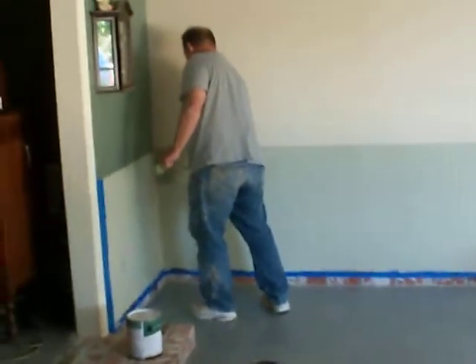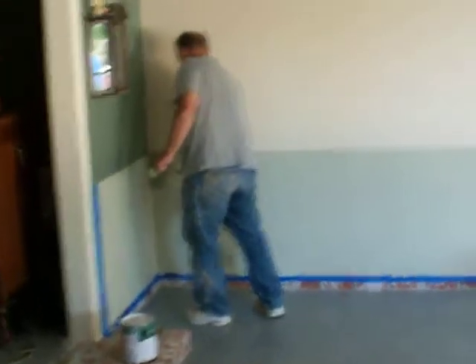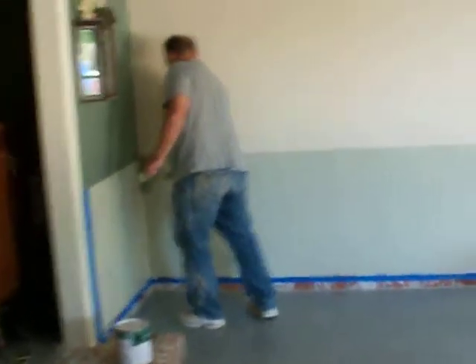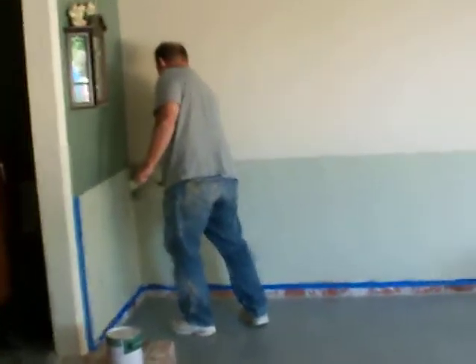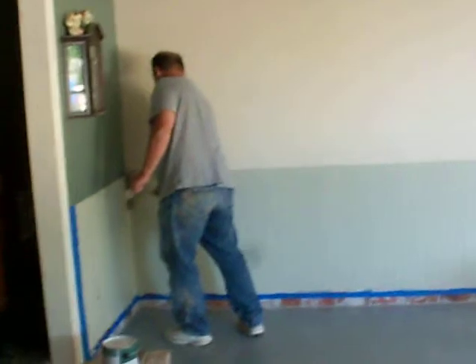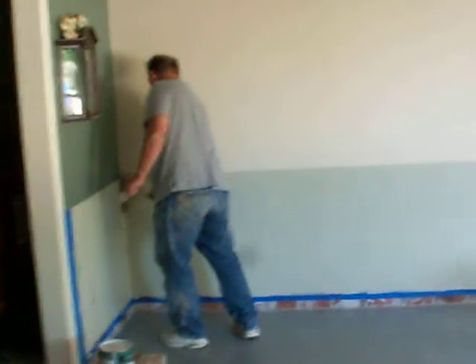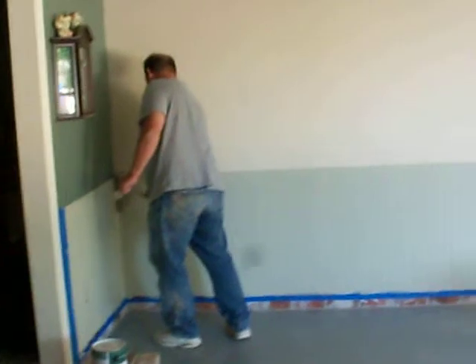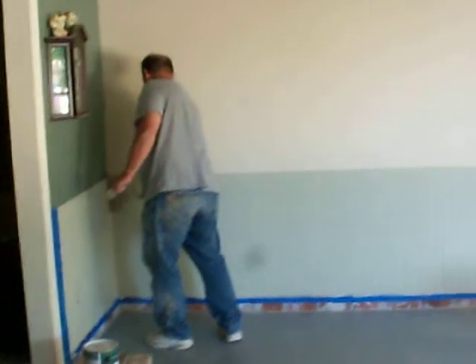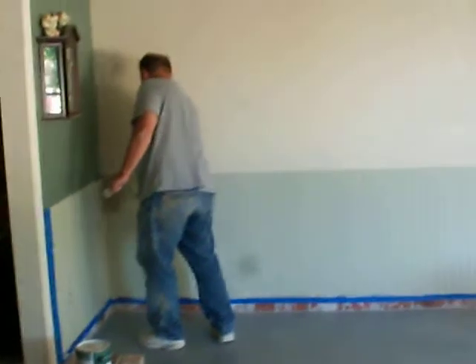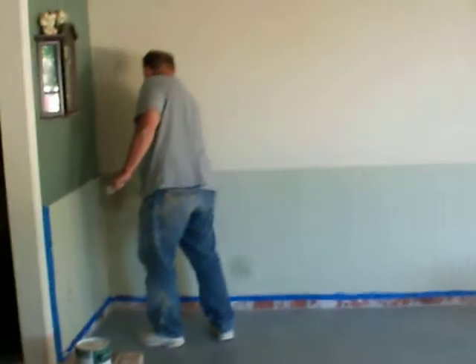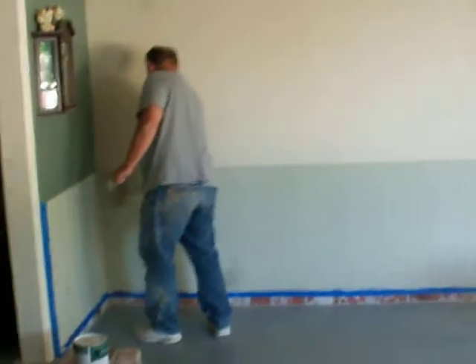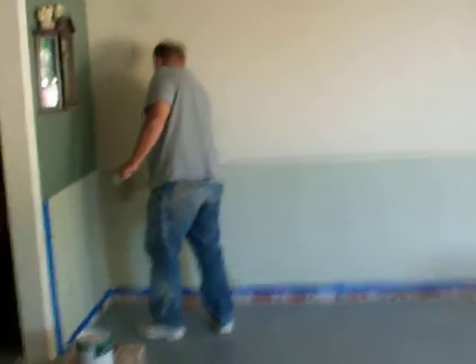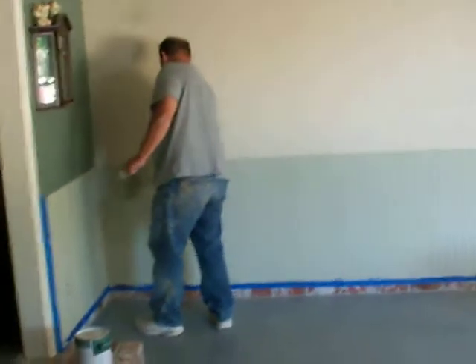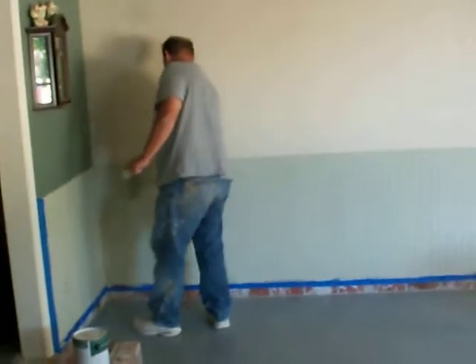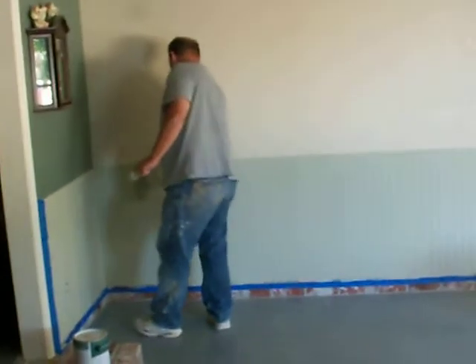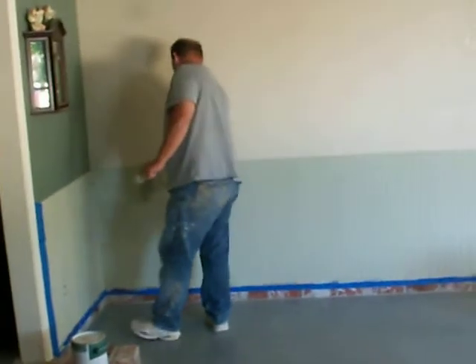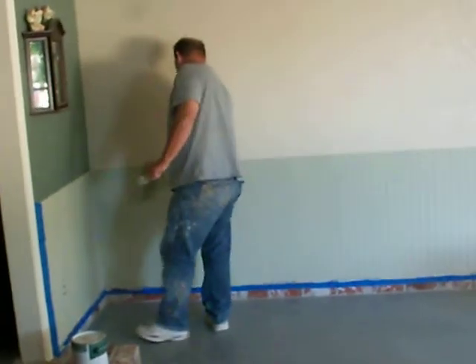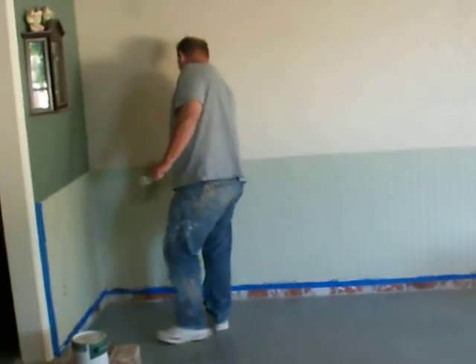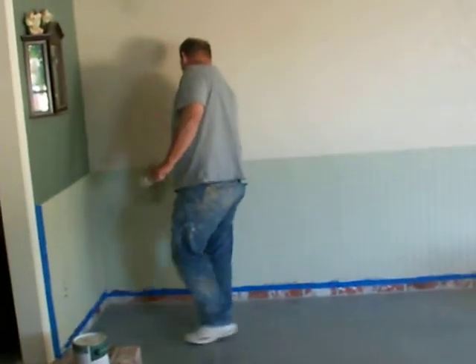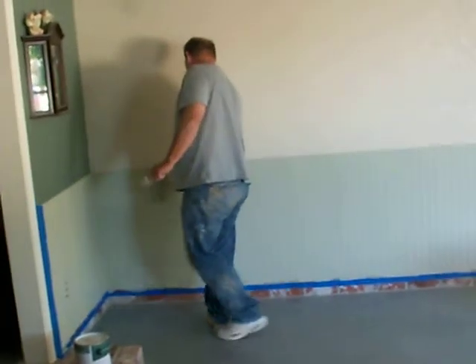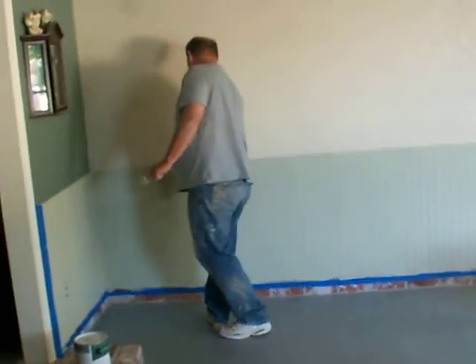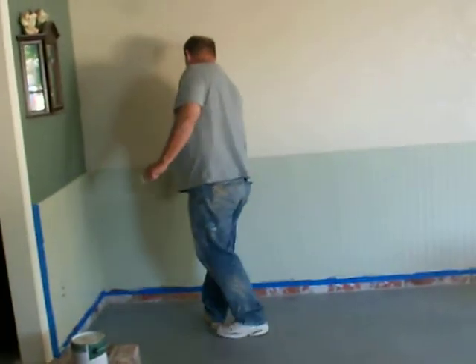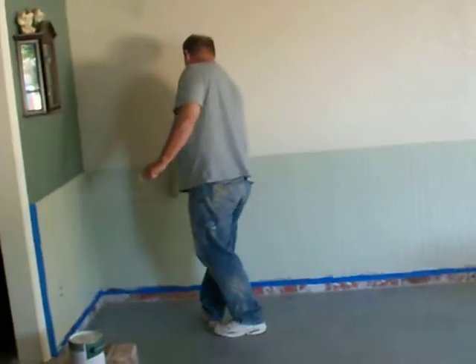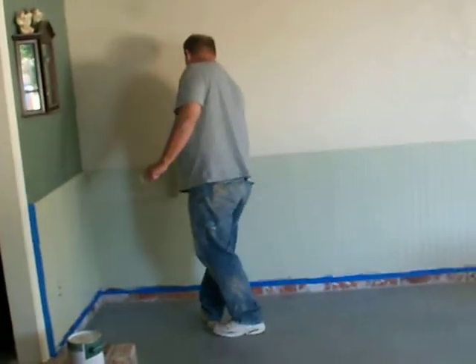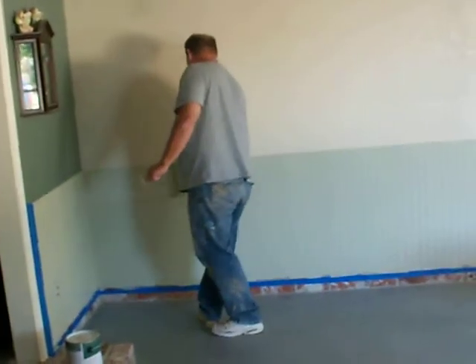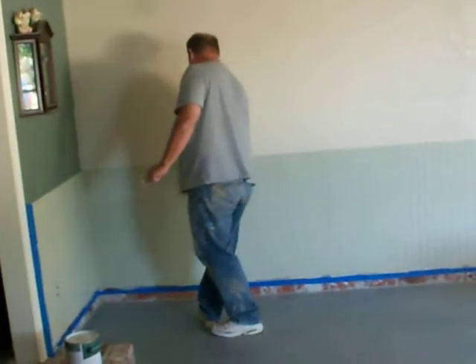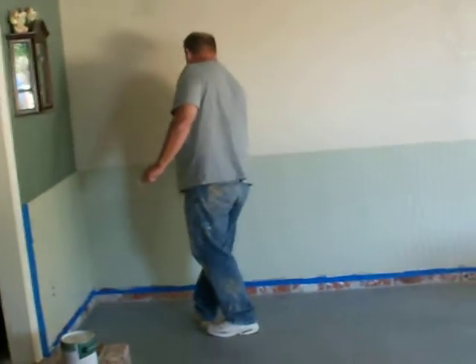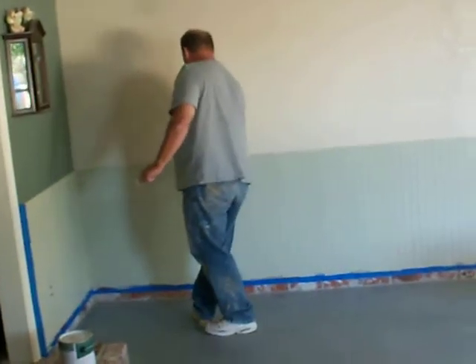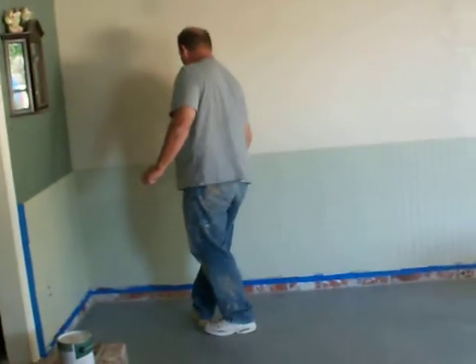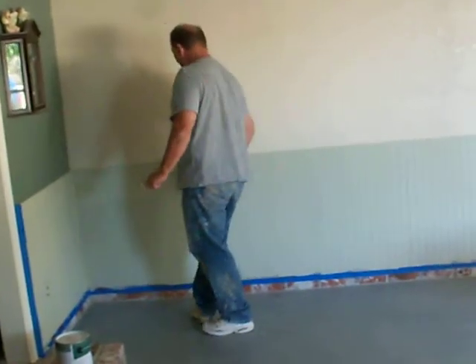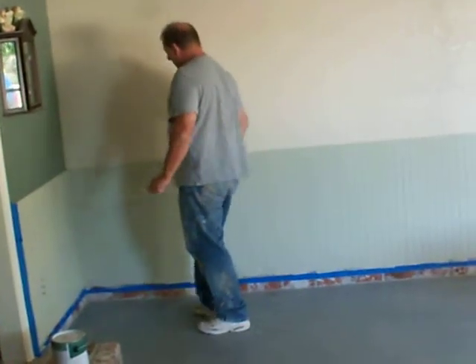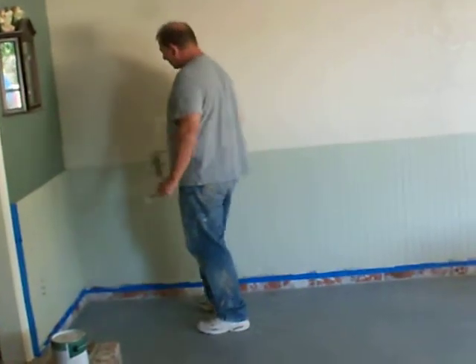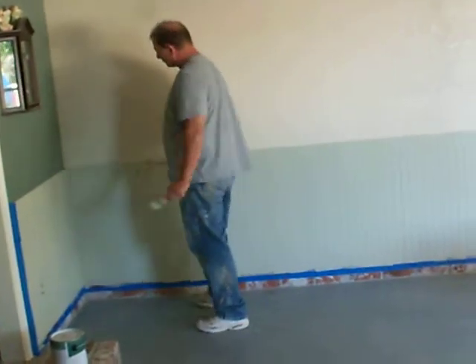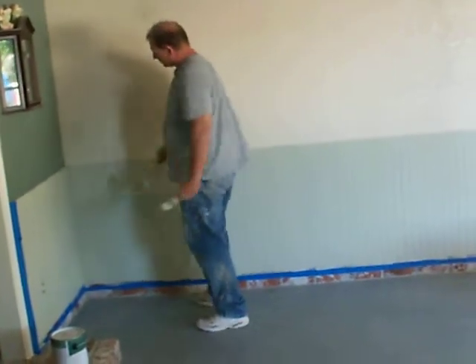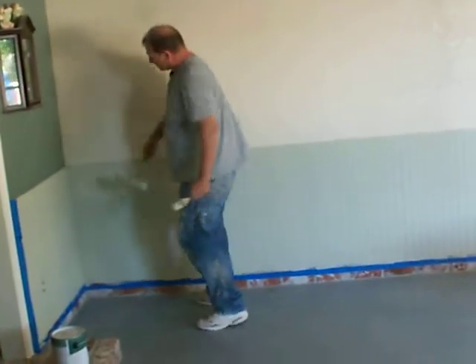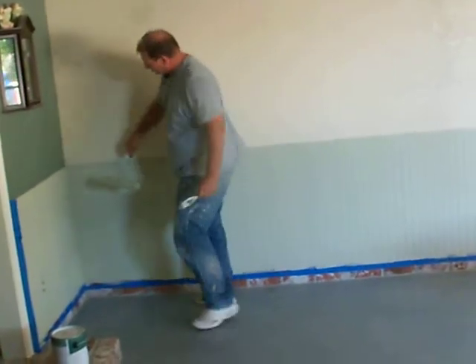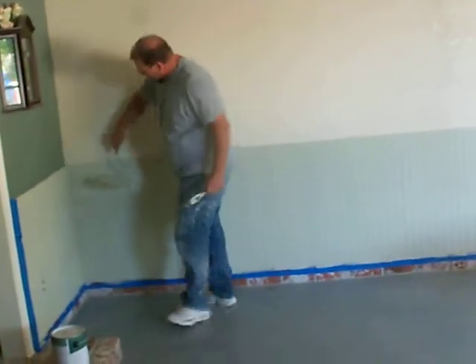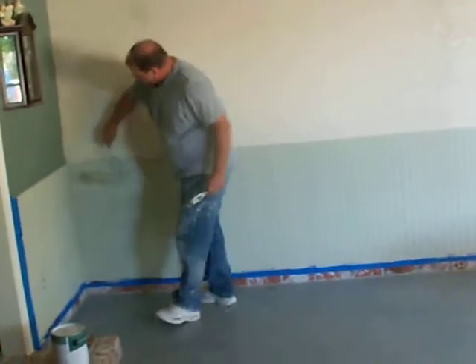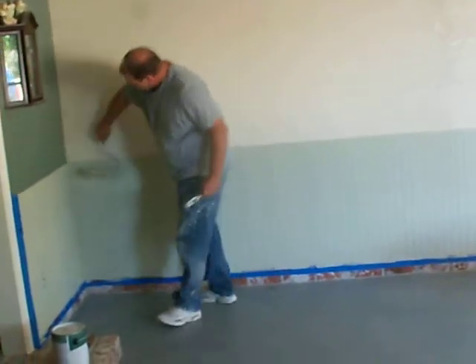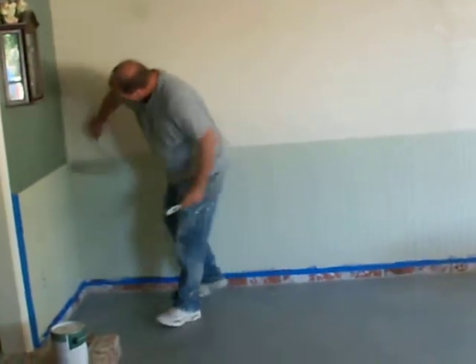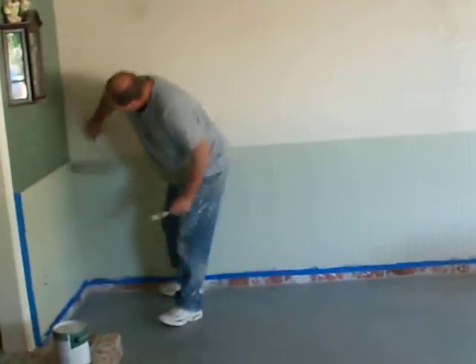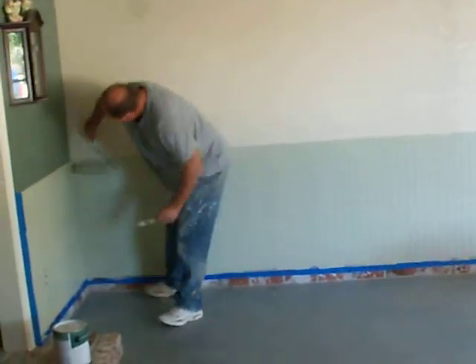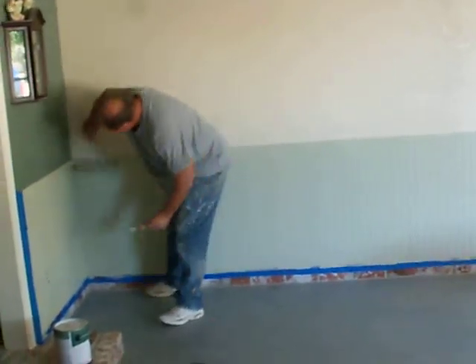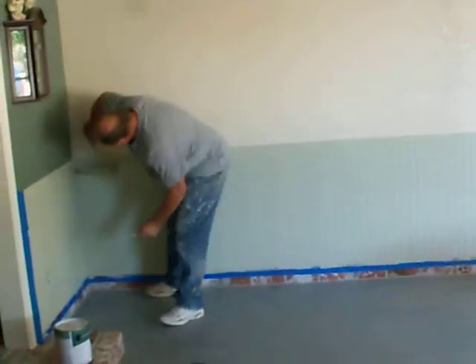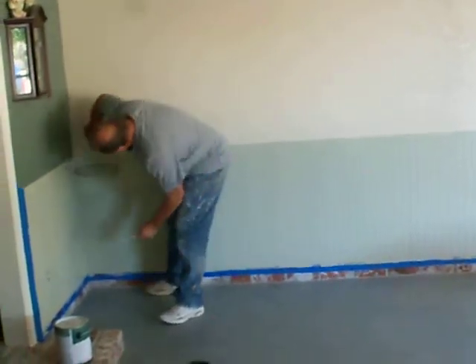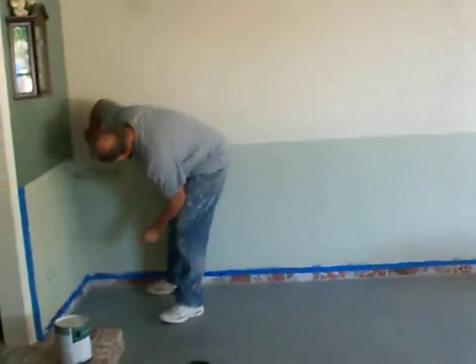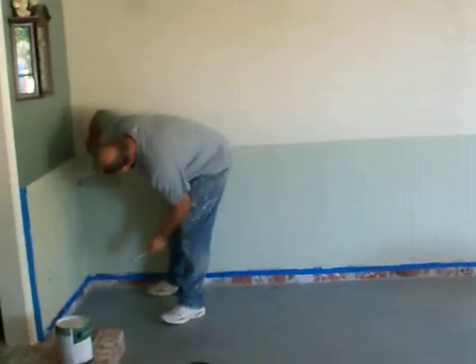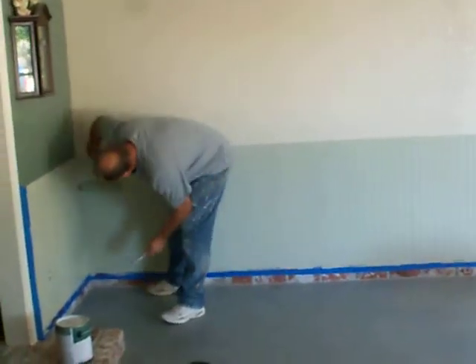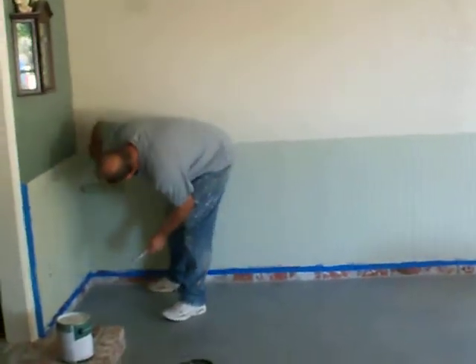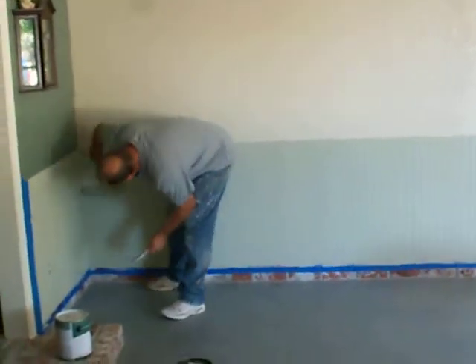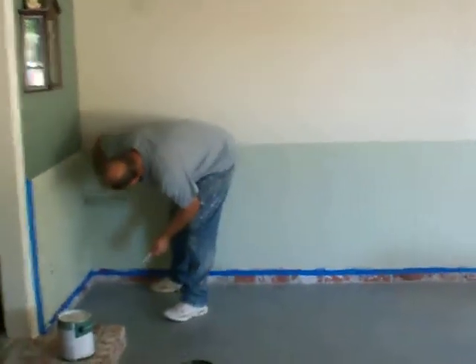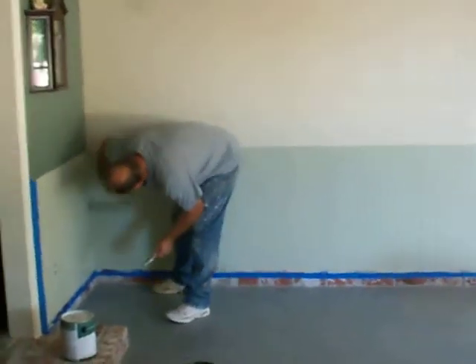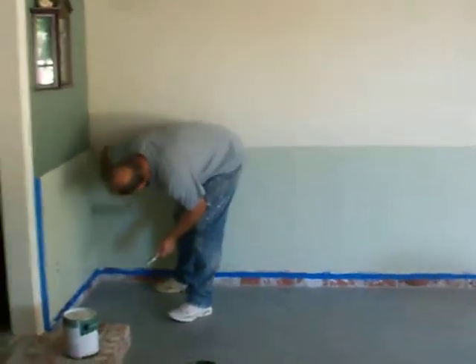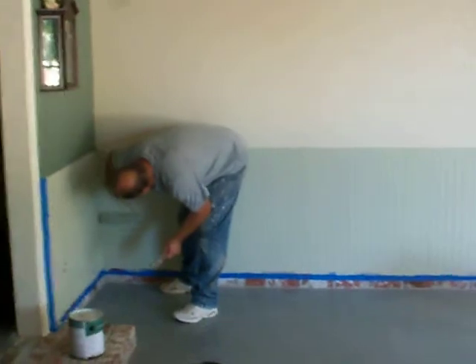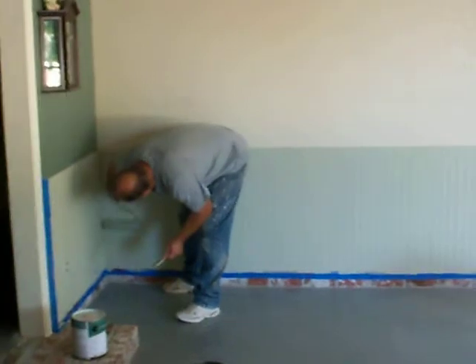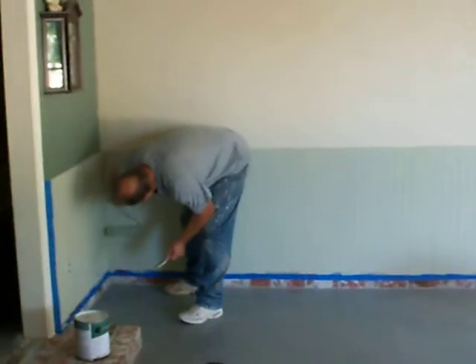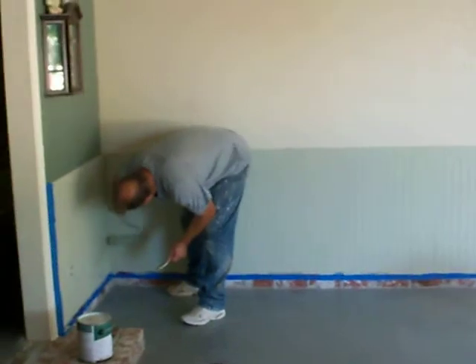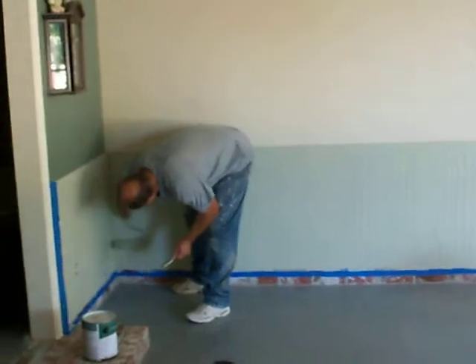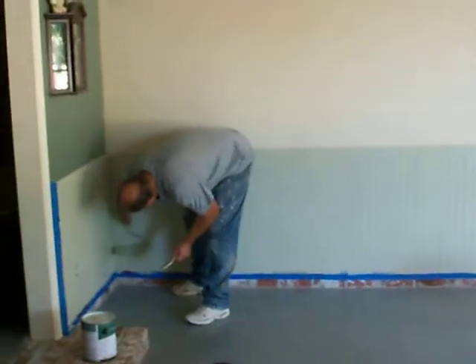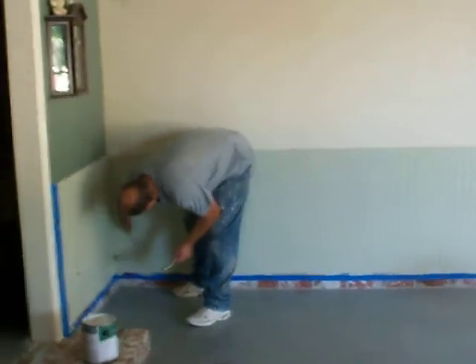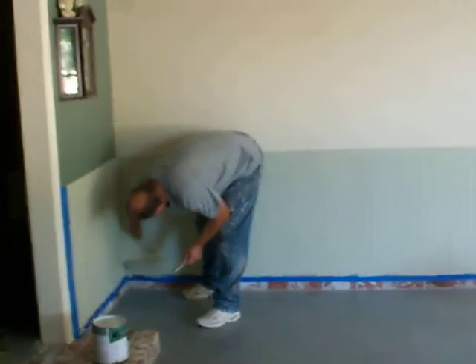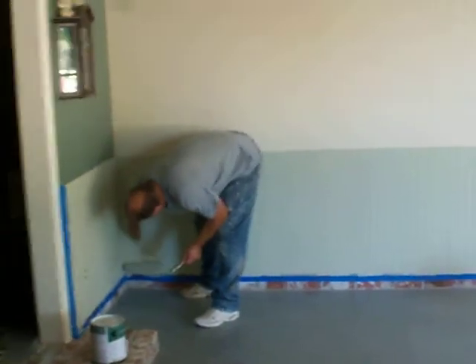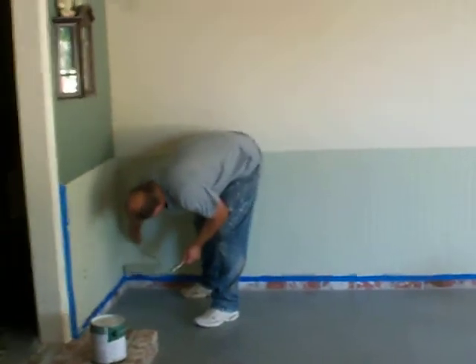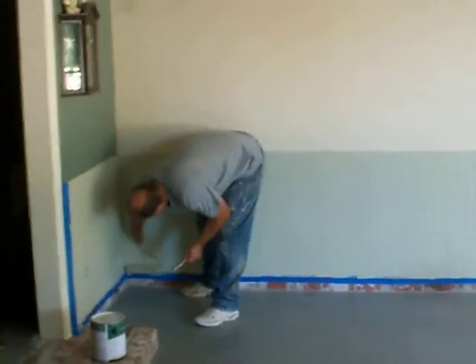I'm not putting on a second coat. I'm just trying to get the paint out of my roller. Well, it's covering really well, even over that red.